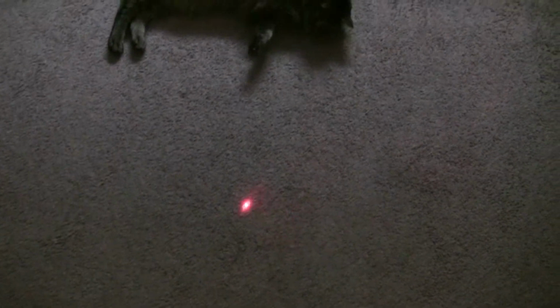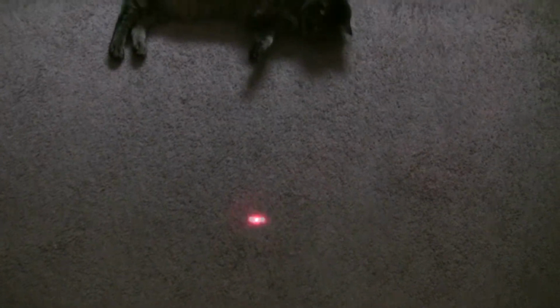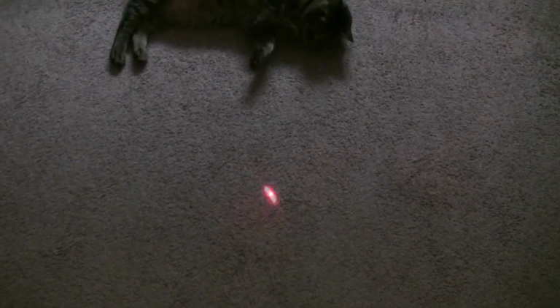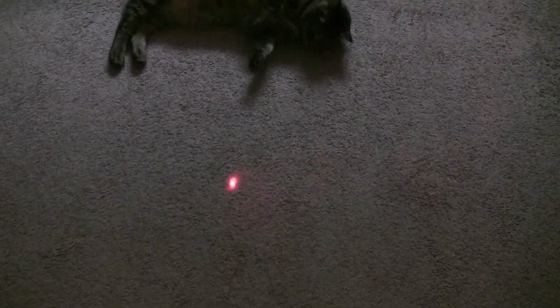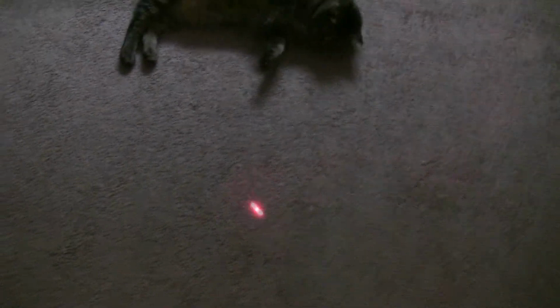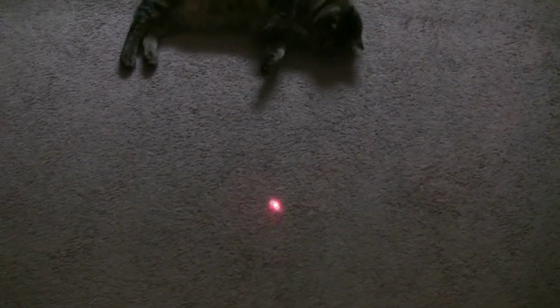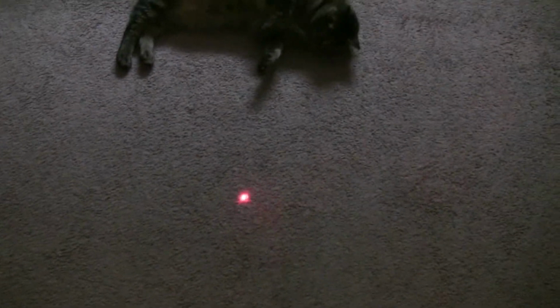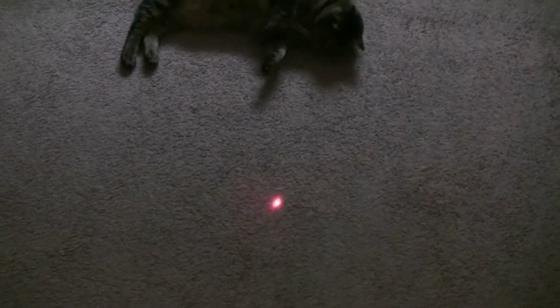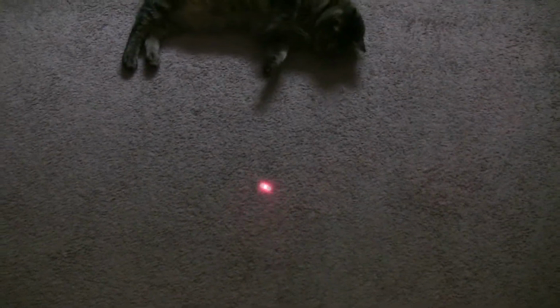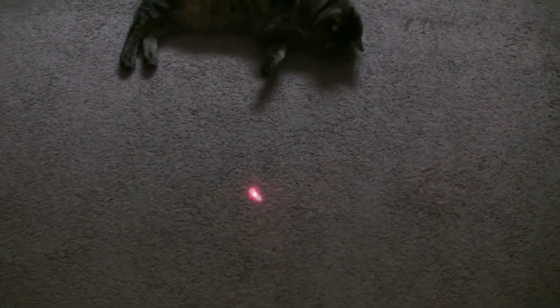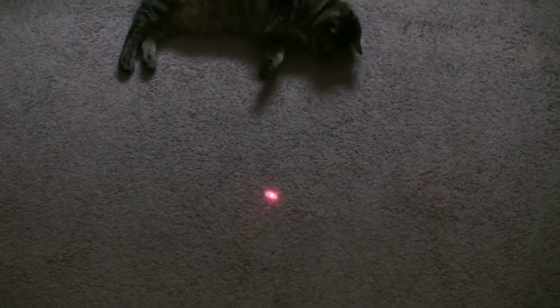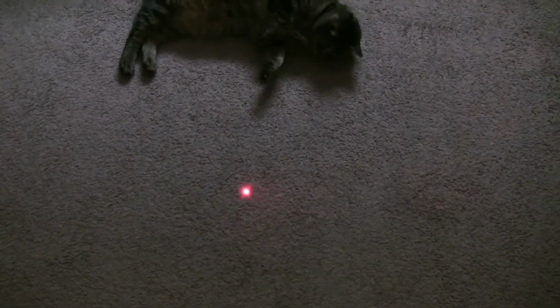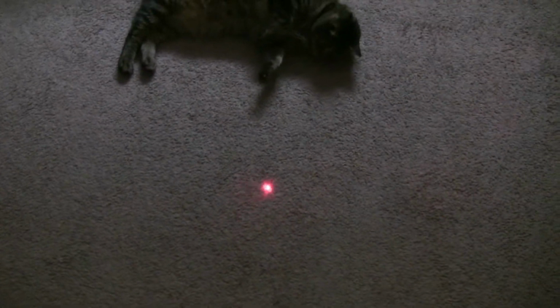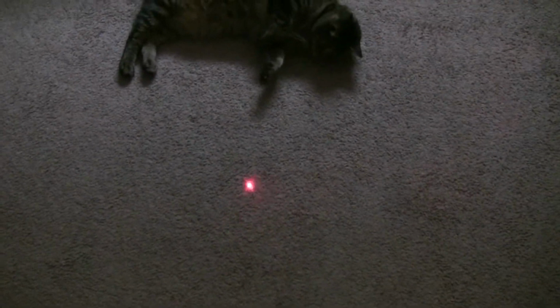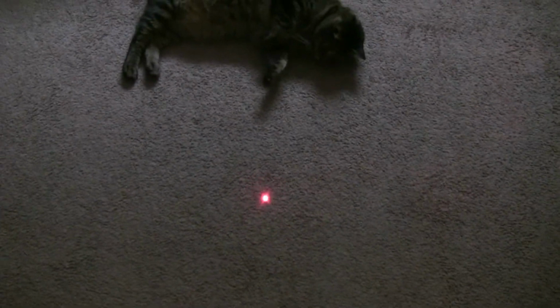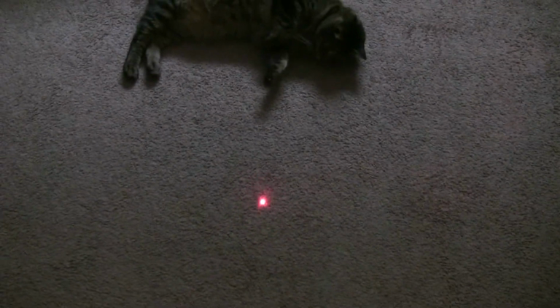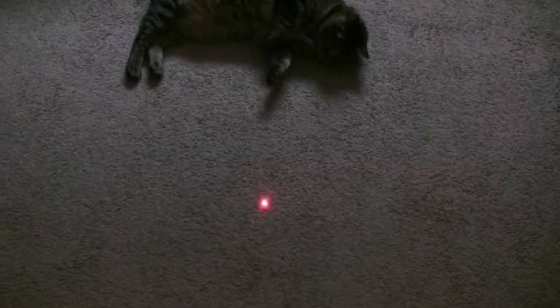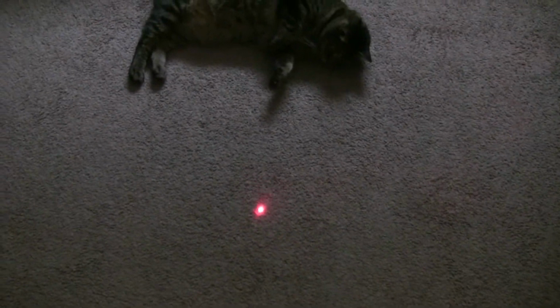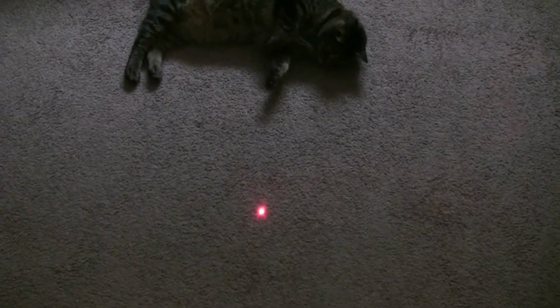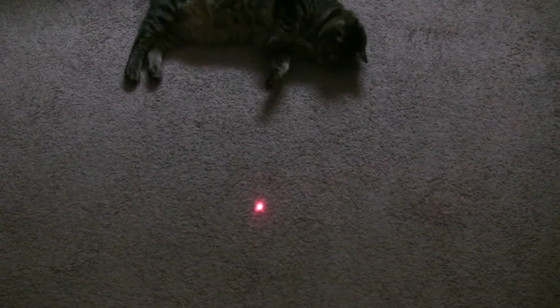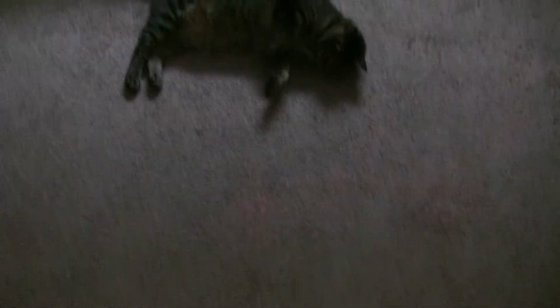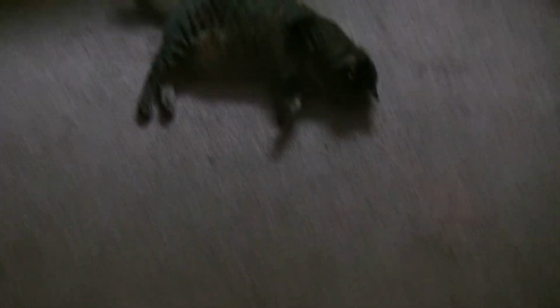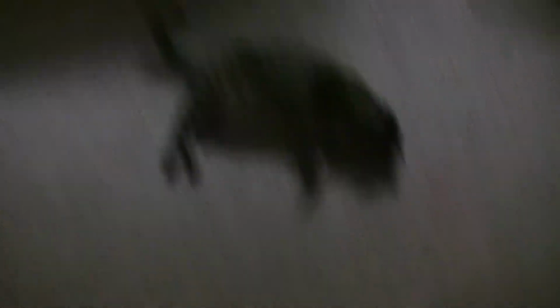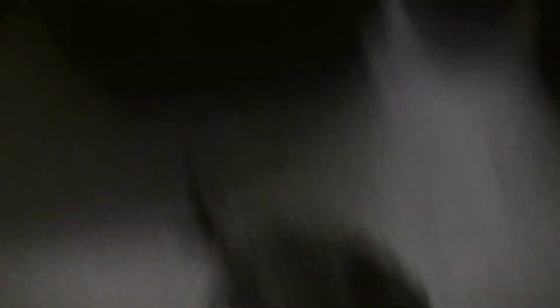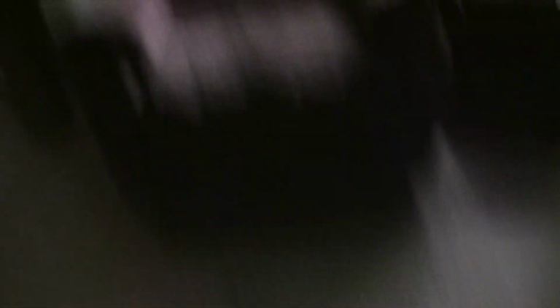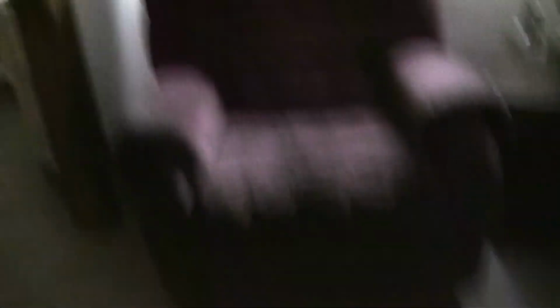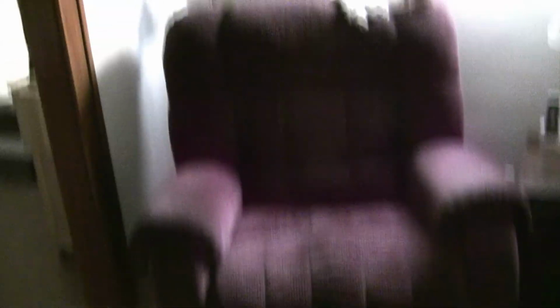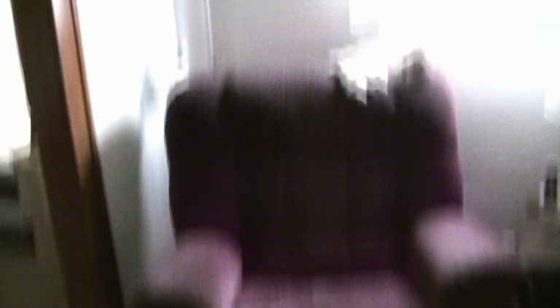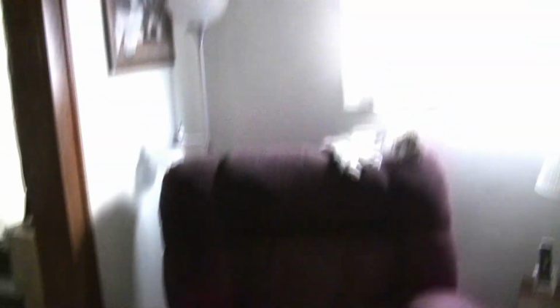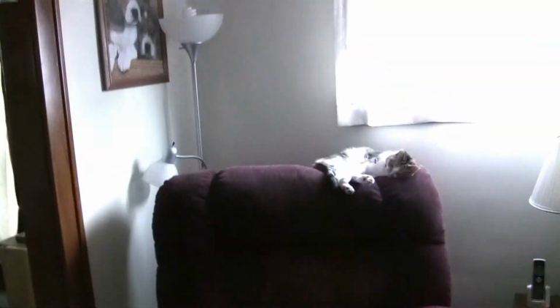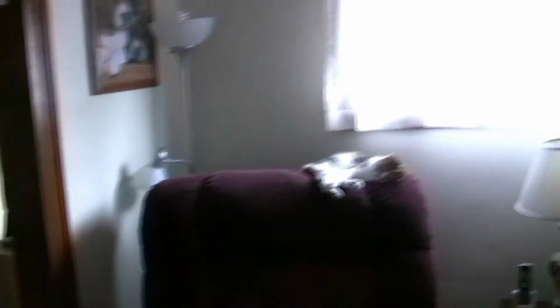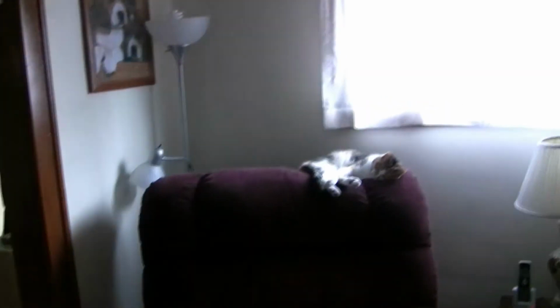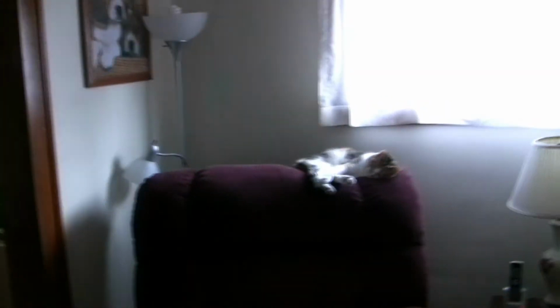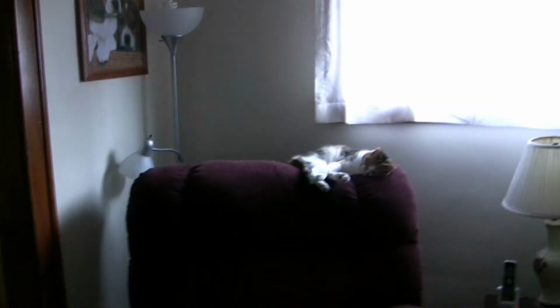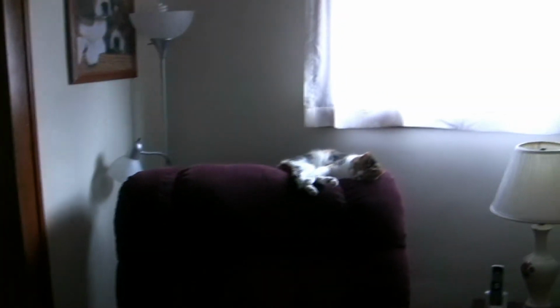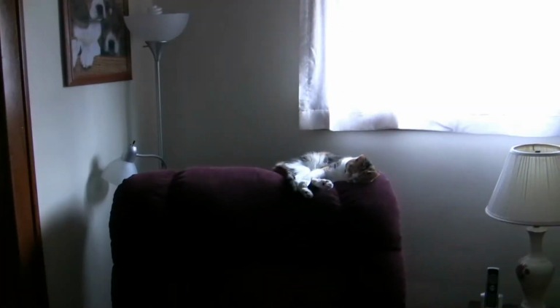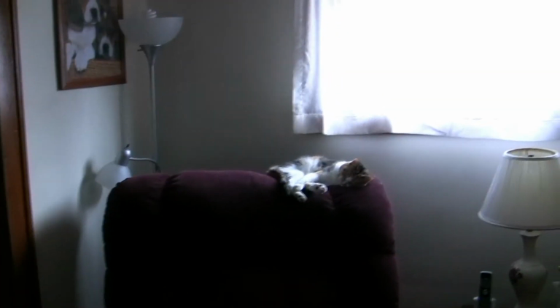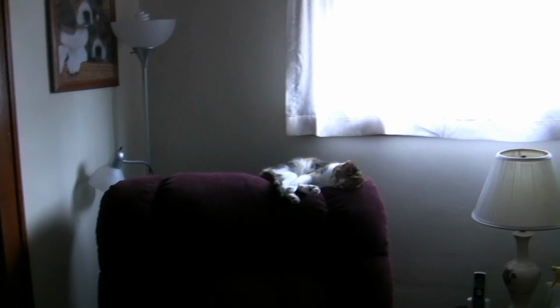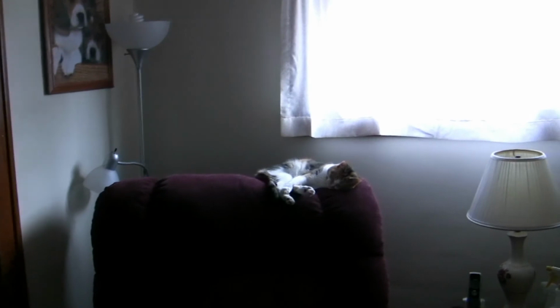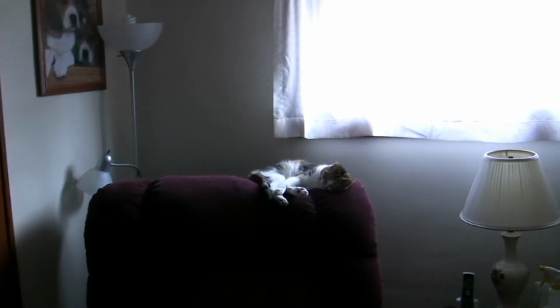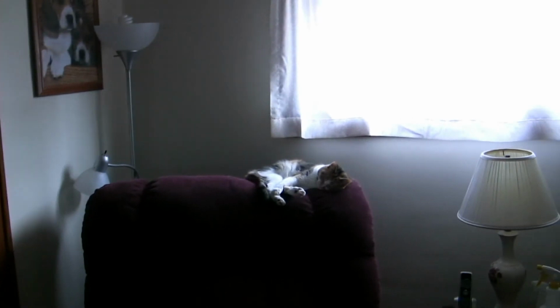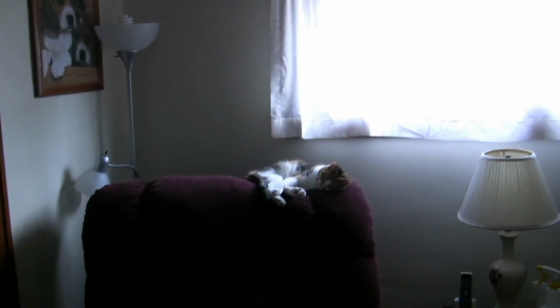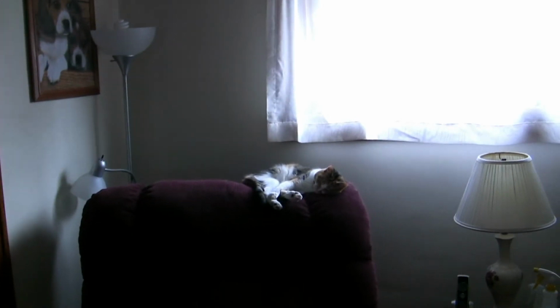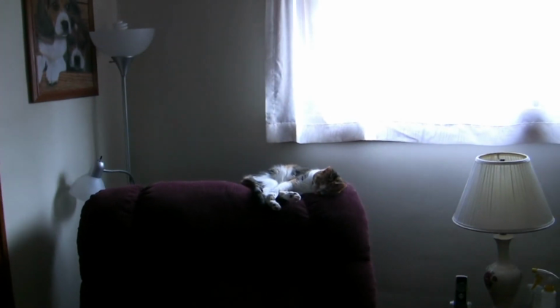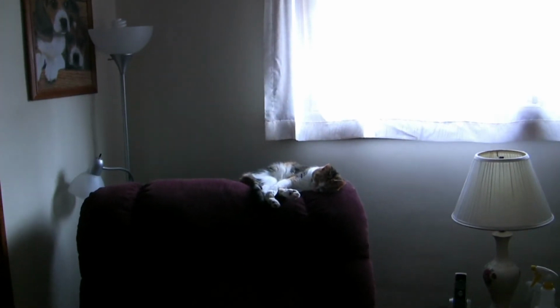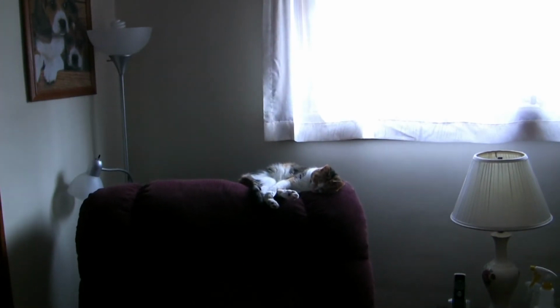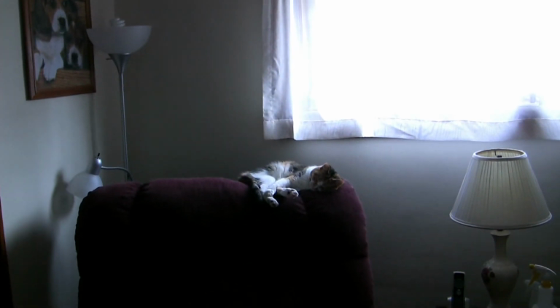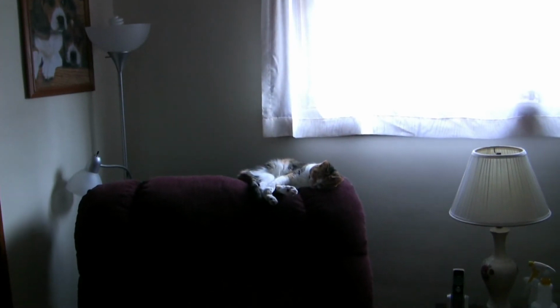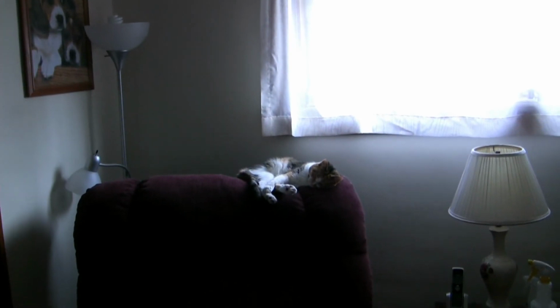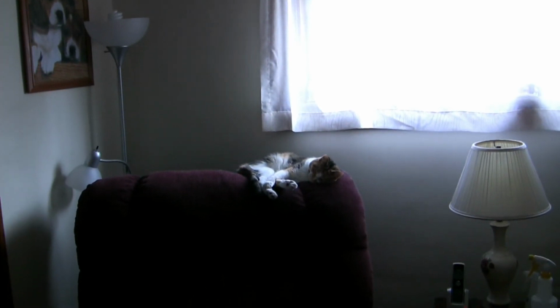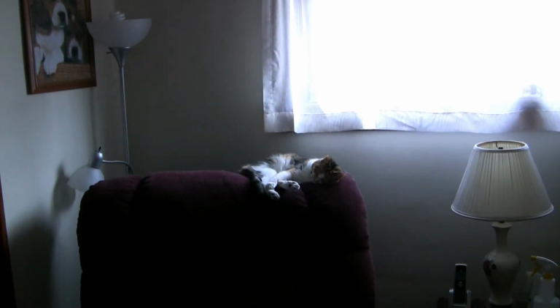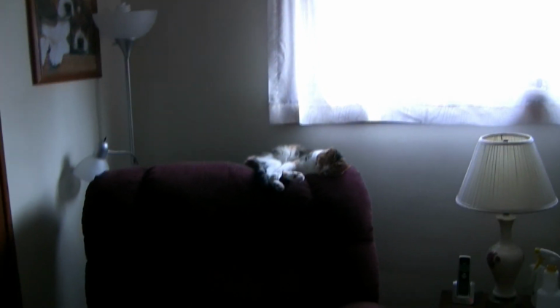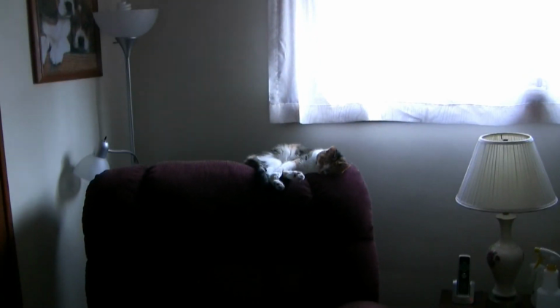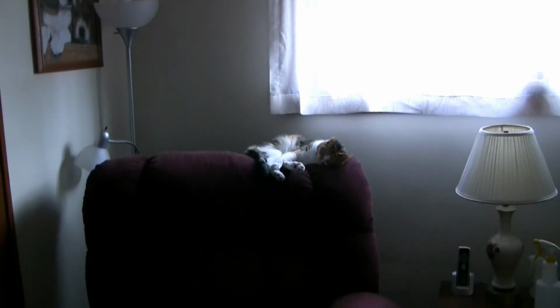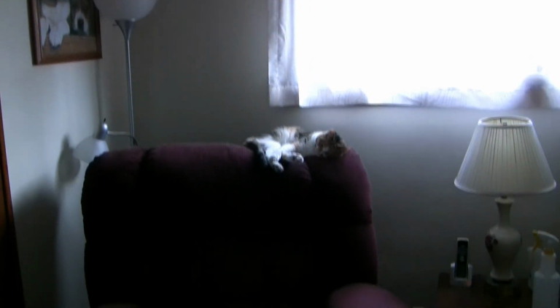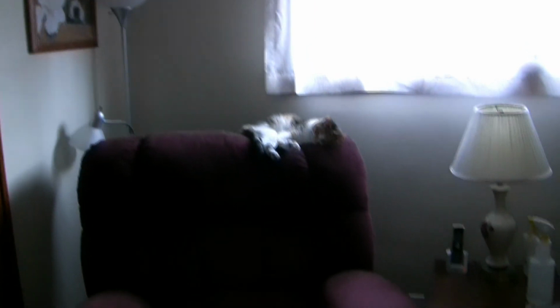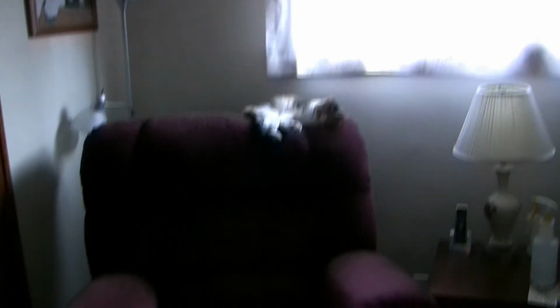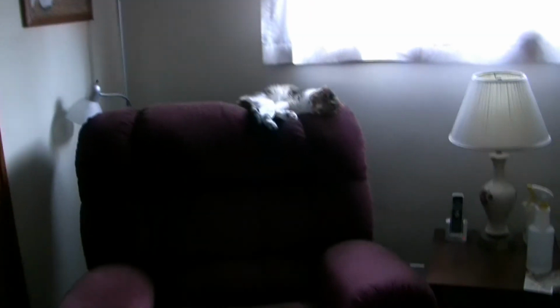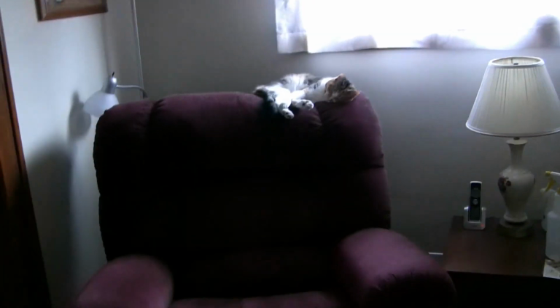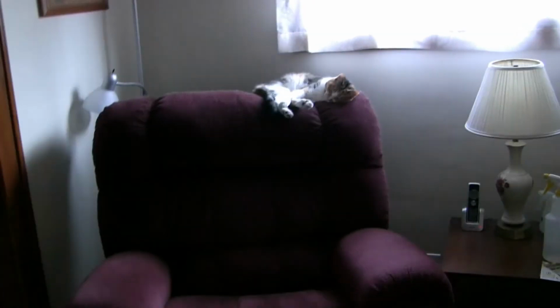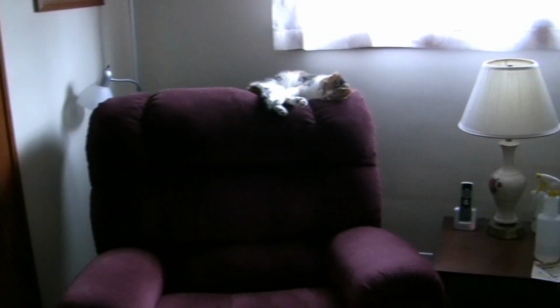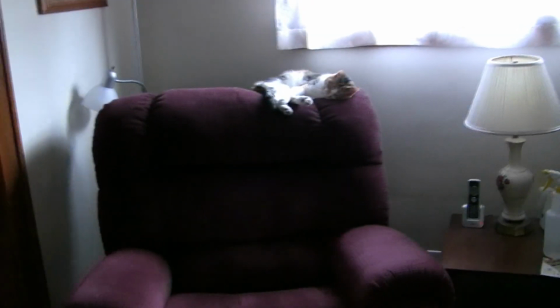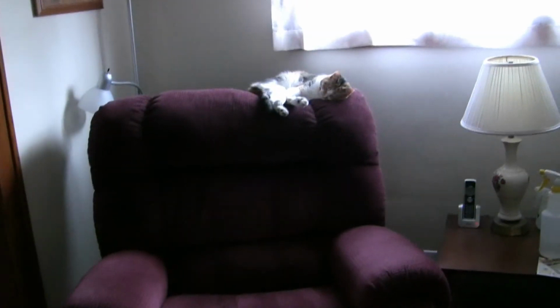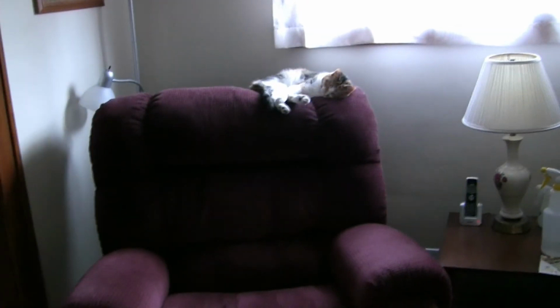There's a laser dot. There's a Lily. And that's it. Enjoy.